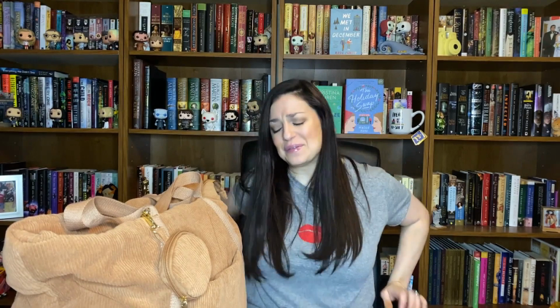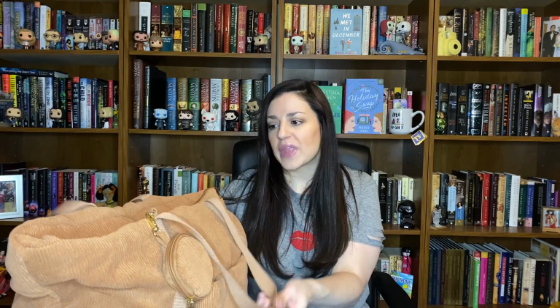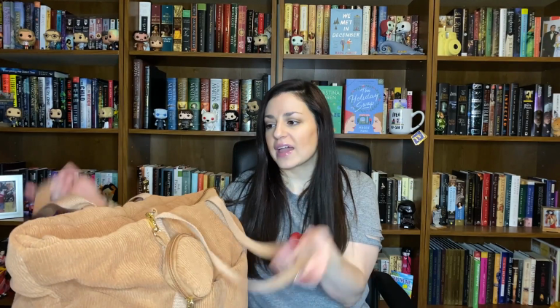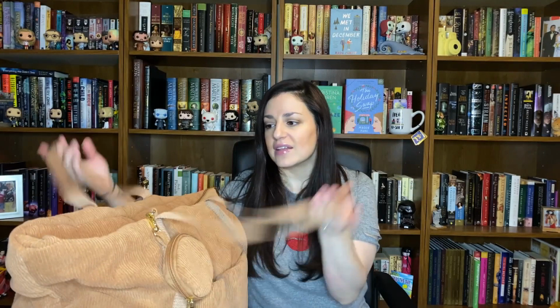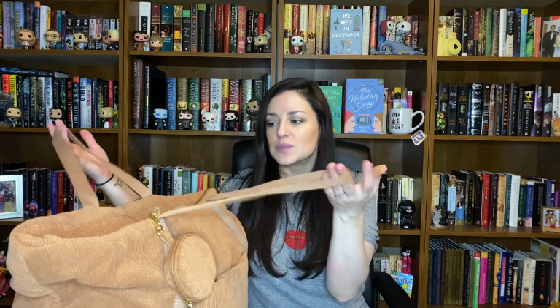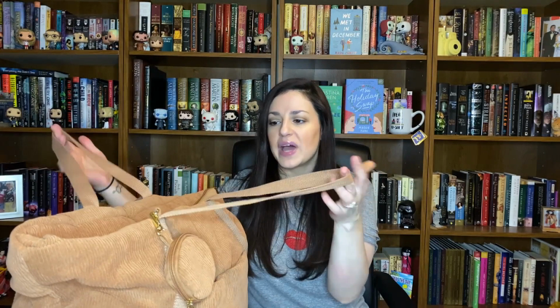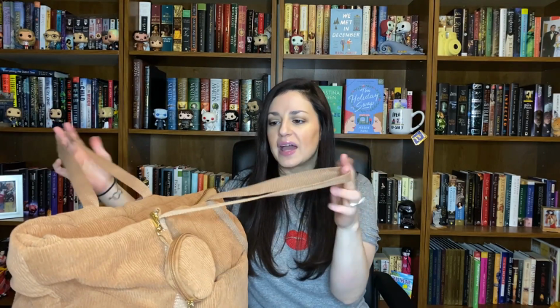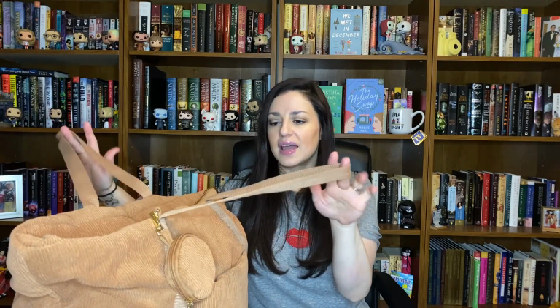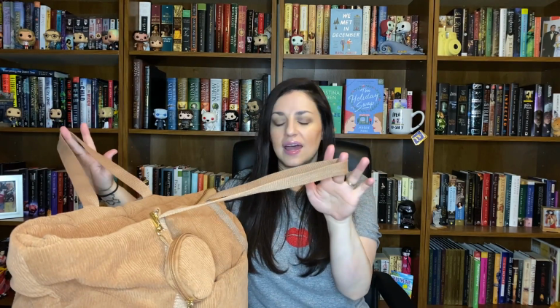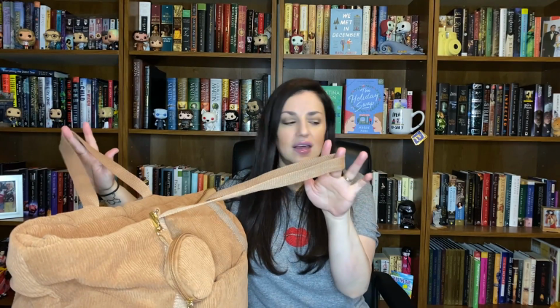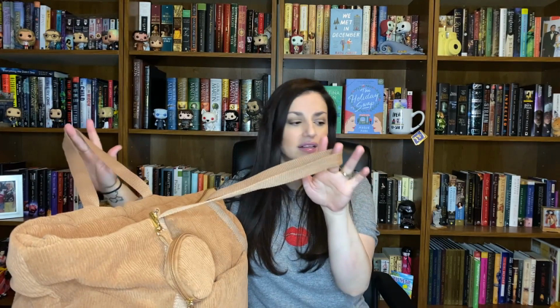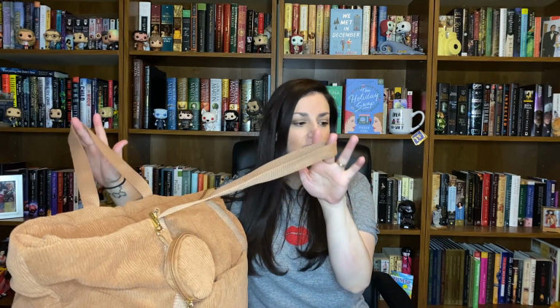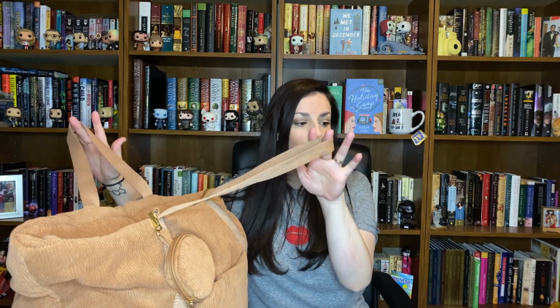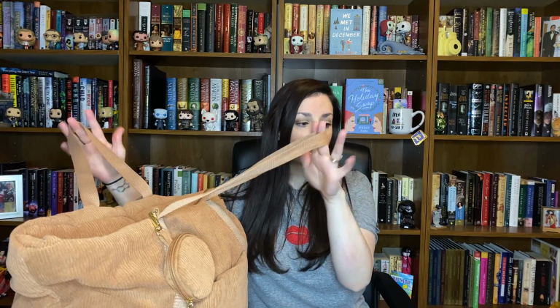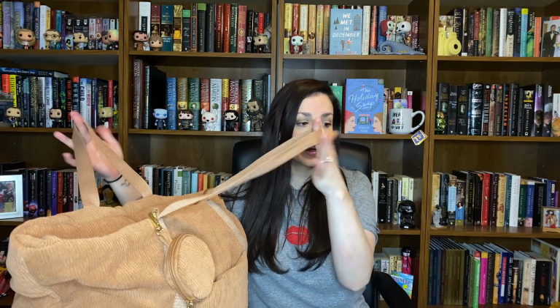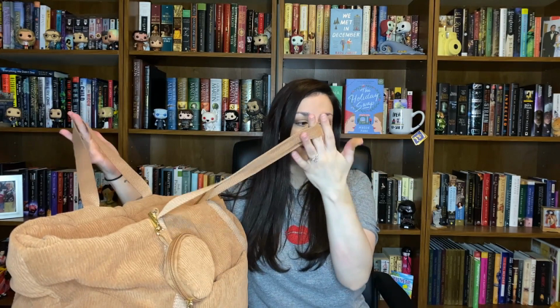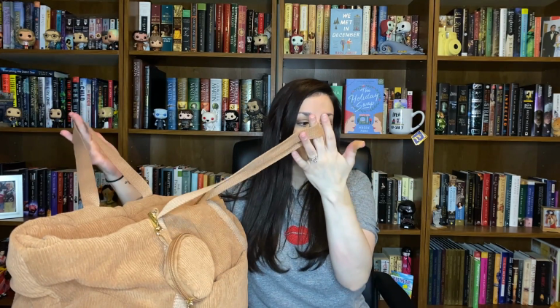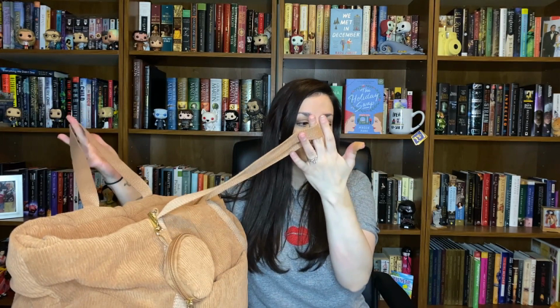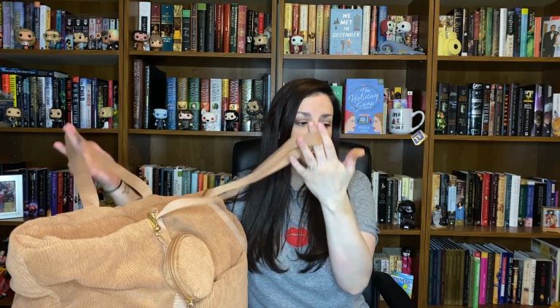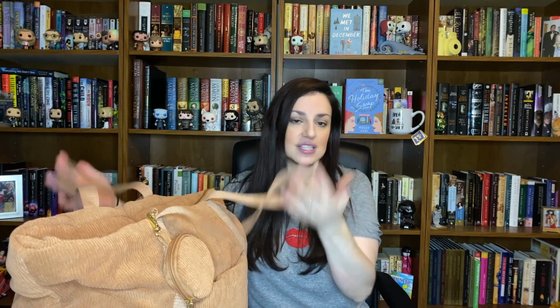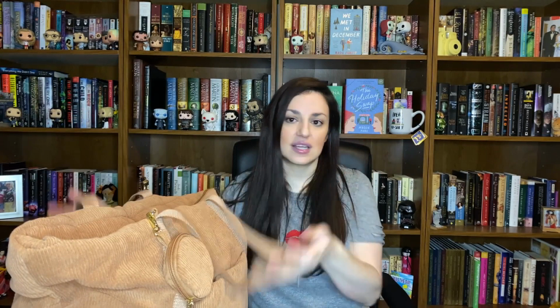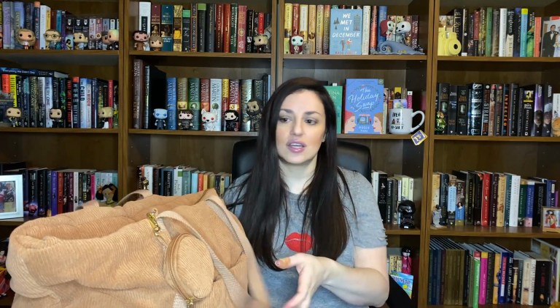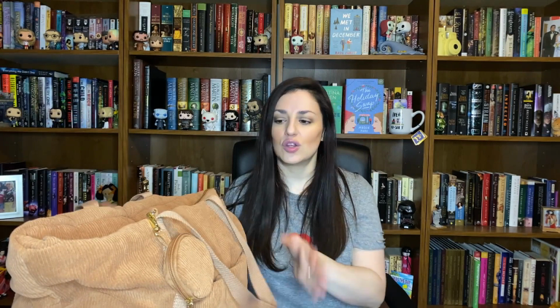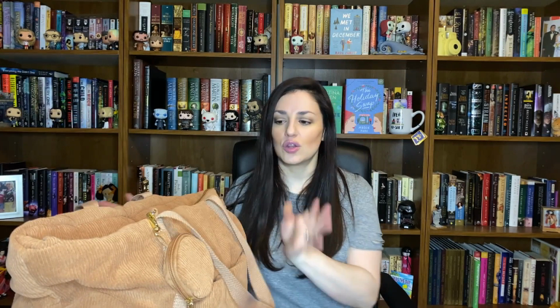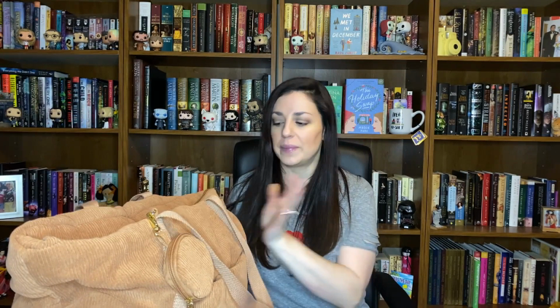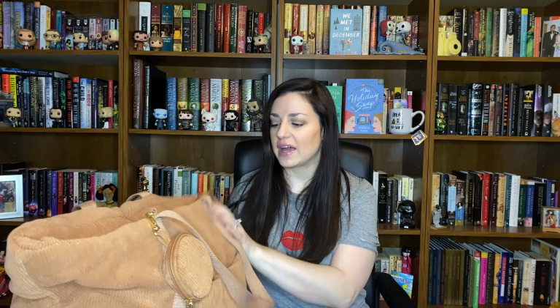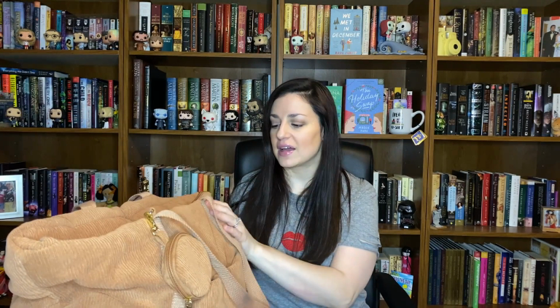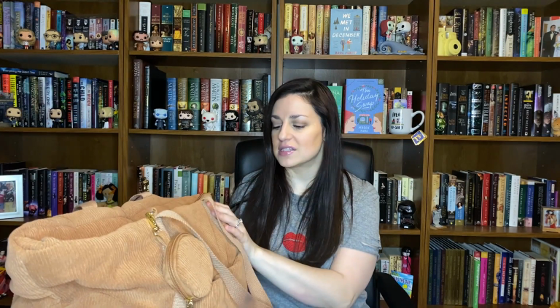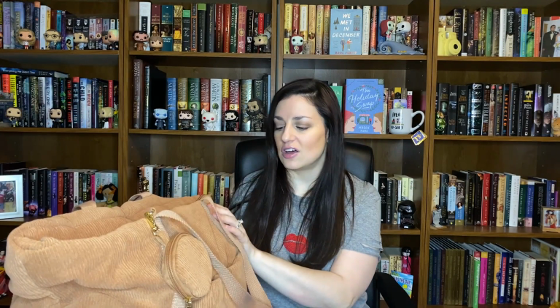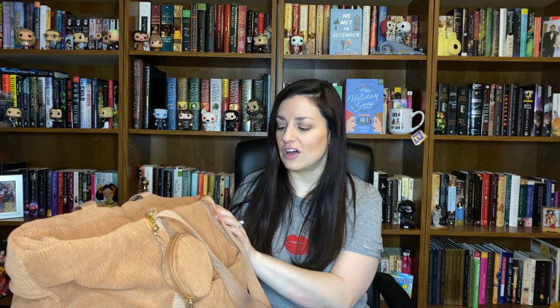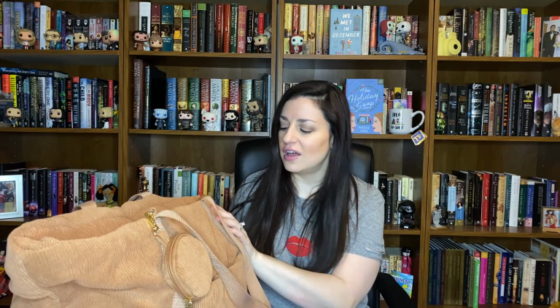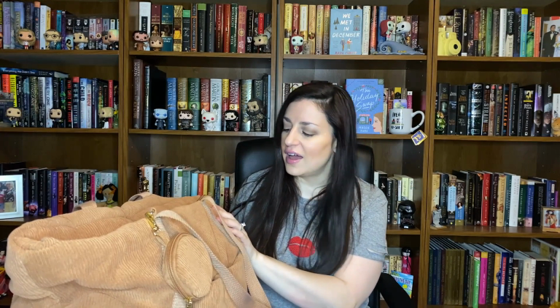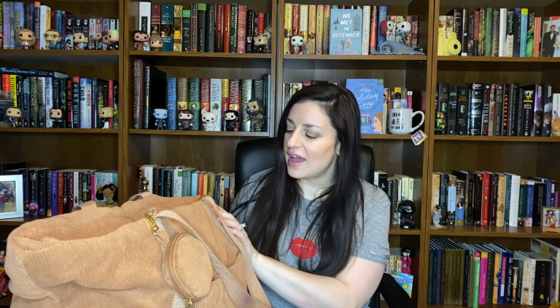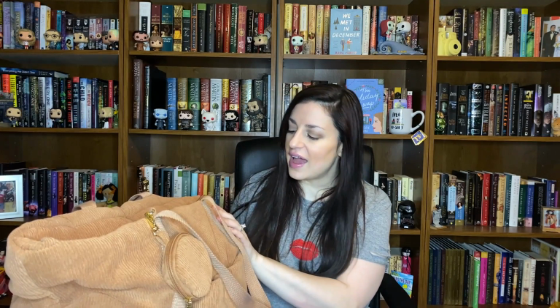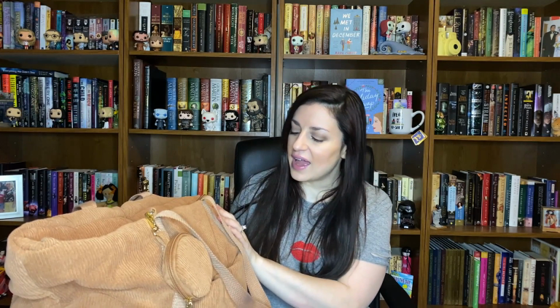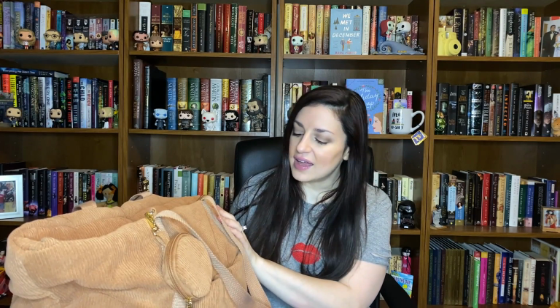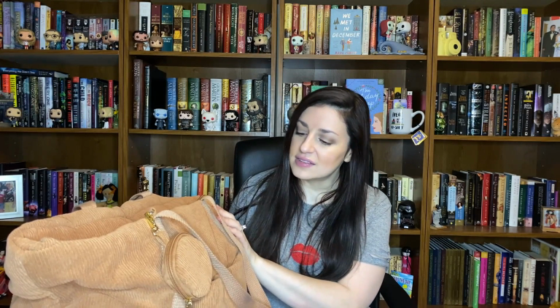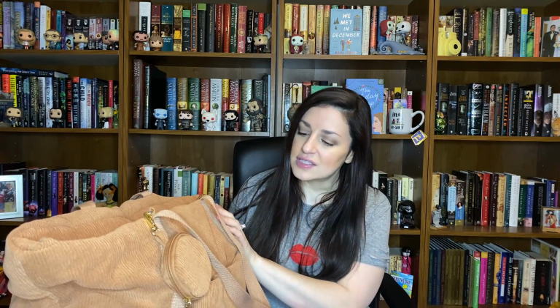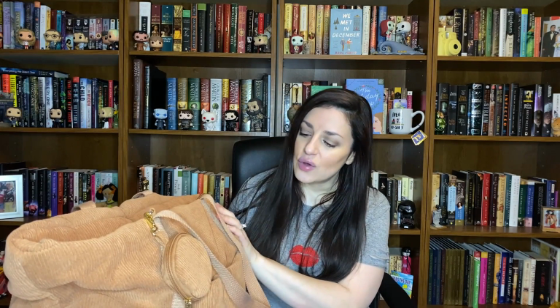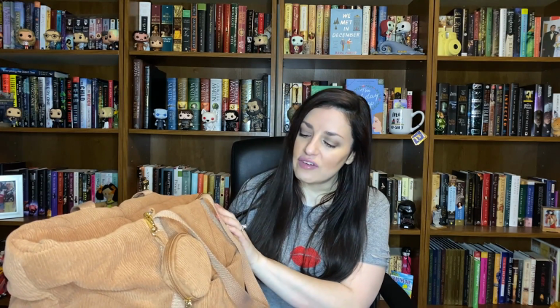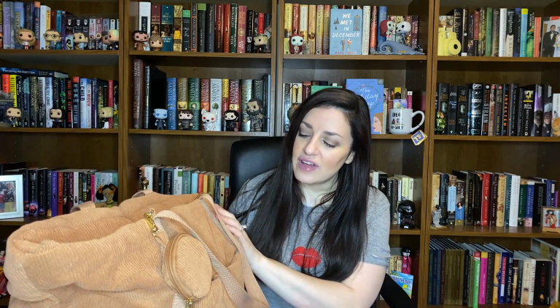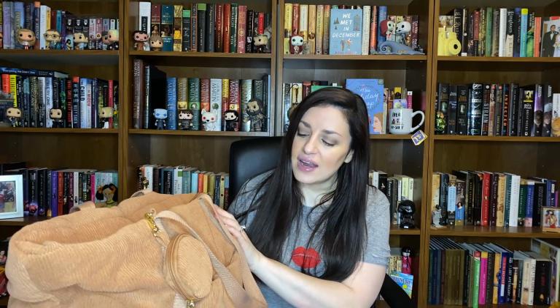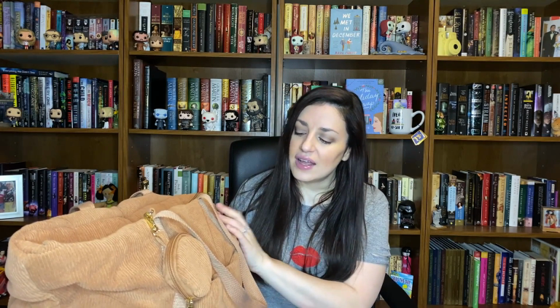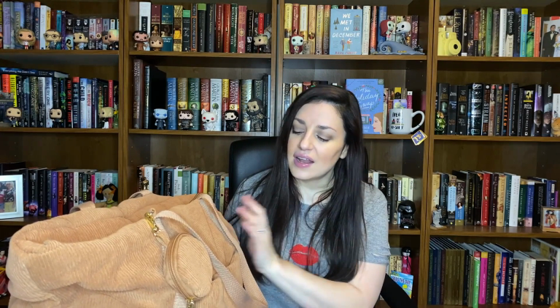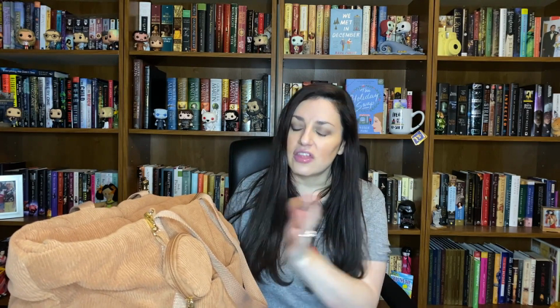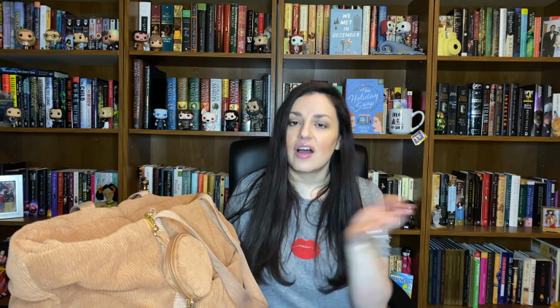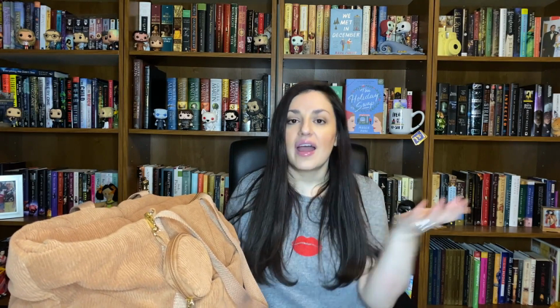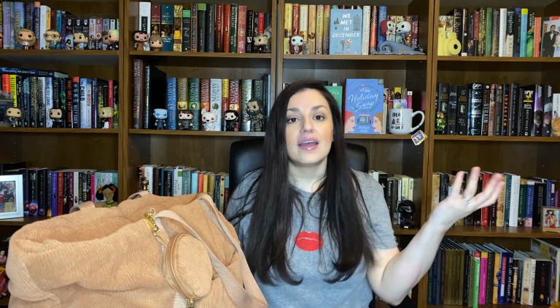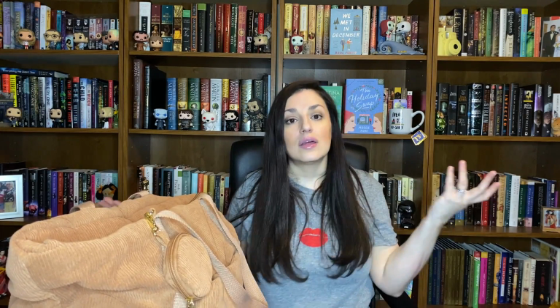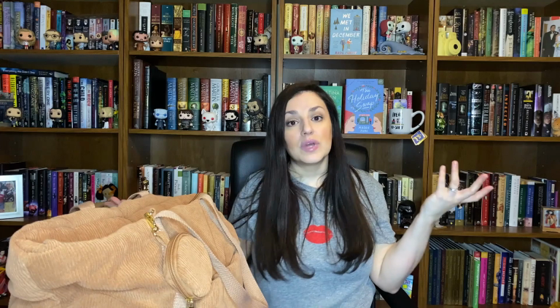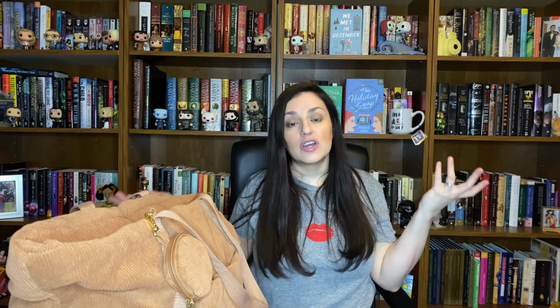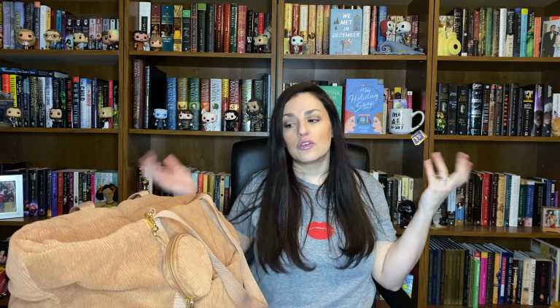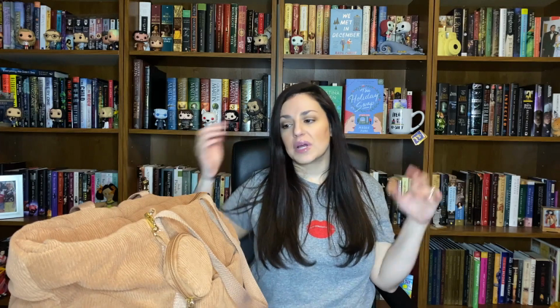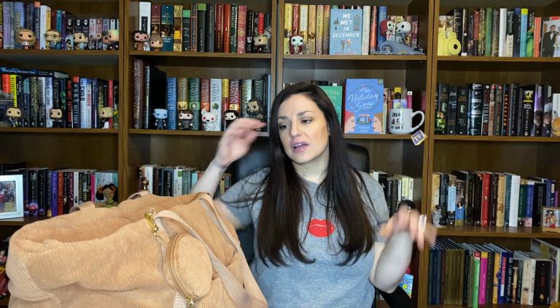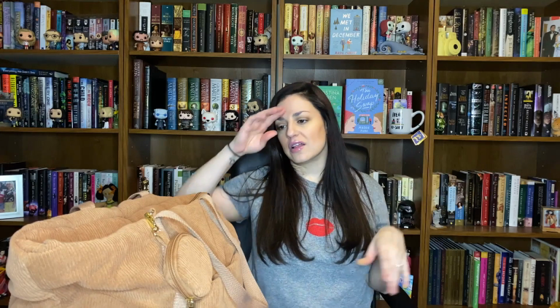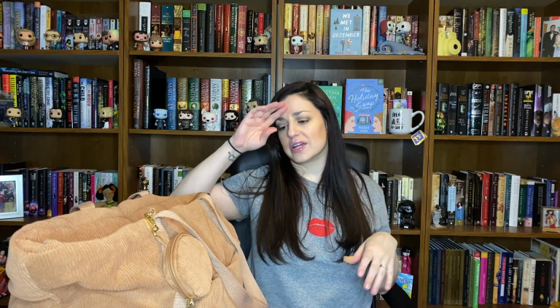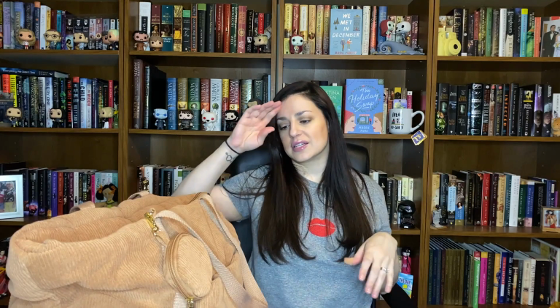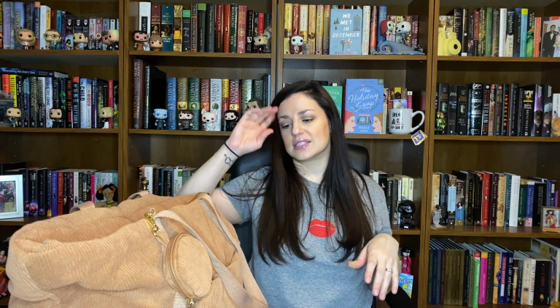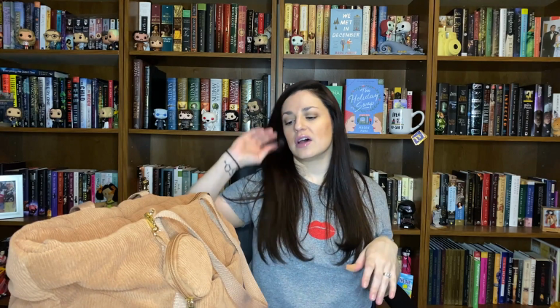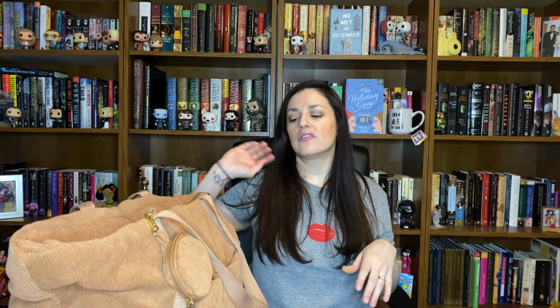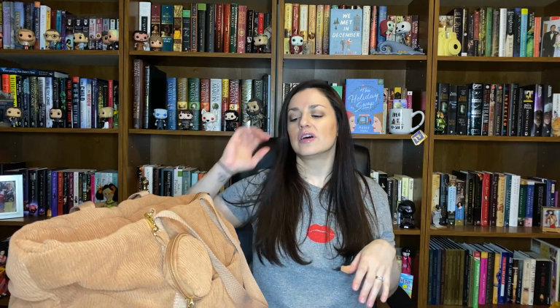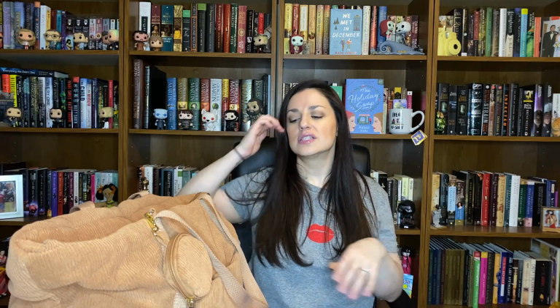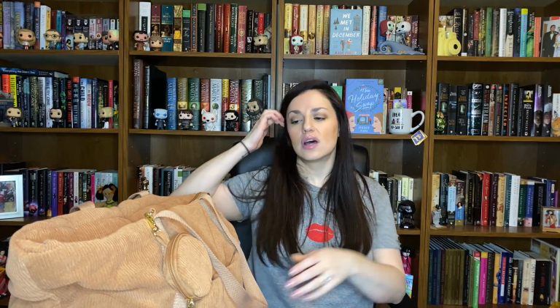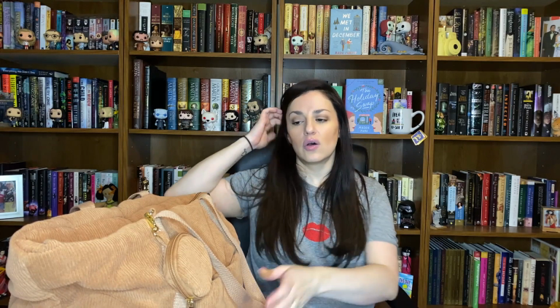I got this bag at Target. It was just like a cute little bag I saw, and I thought, hey, that'd be good for my coloring stuff. I'm just going to open it and pull out whatever's on top and go from there, because this is exactly how I packed it and left it.